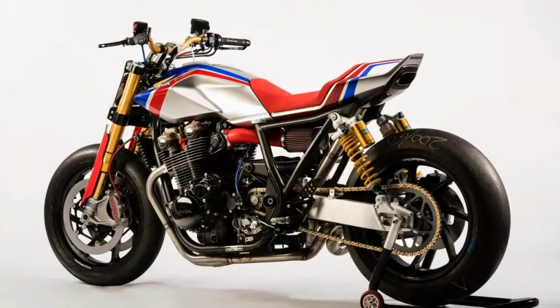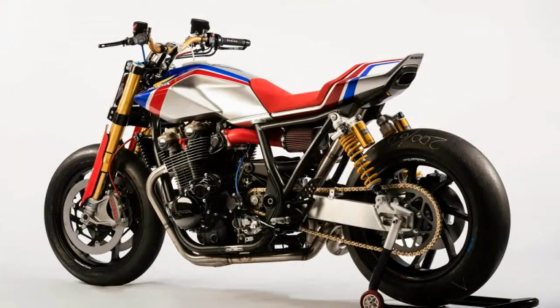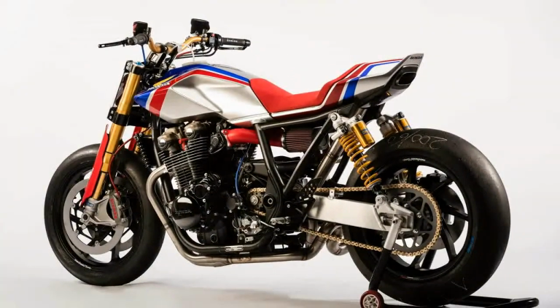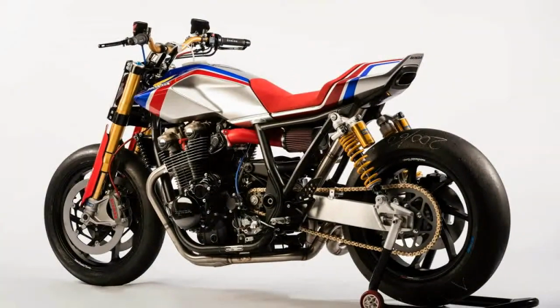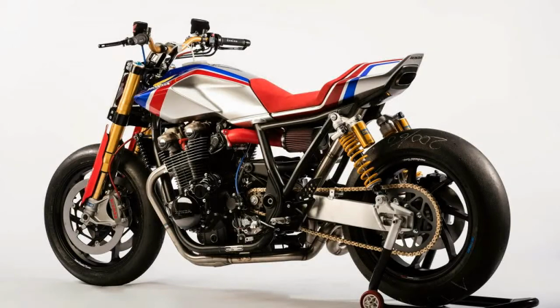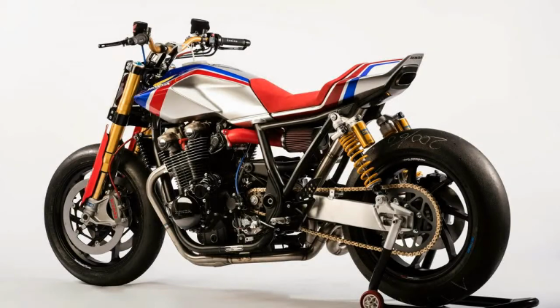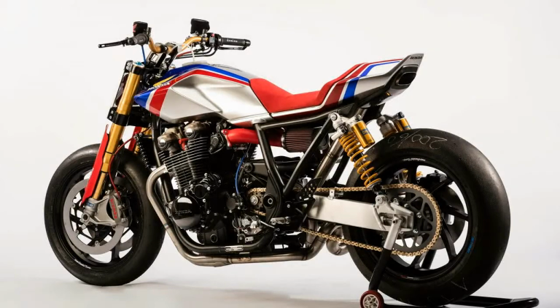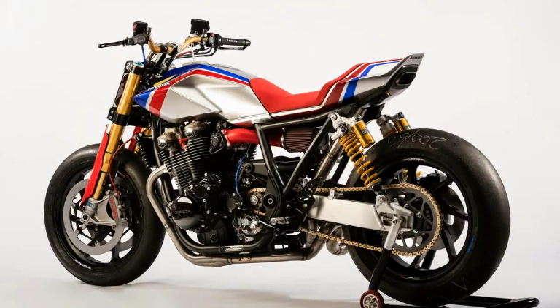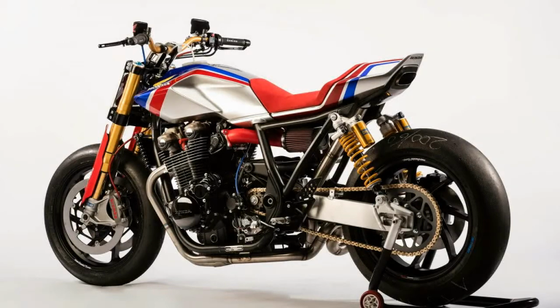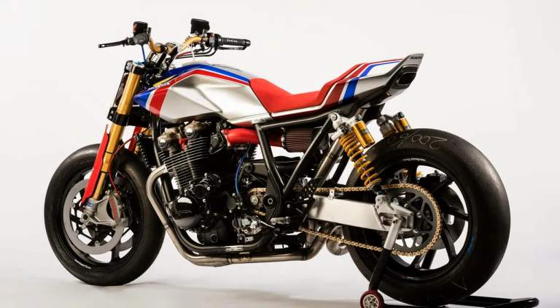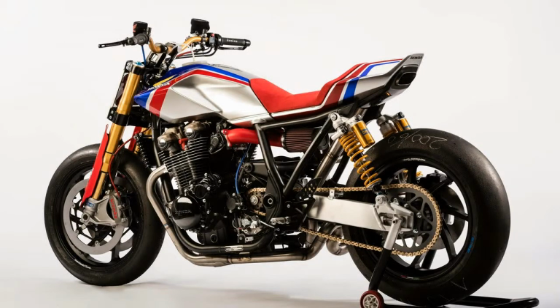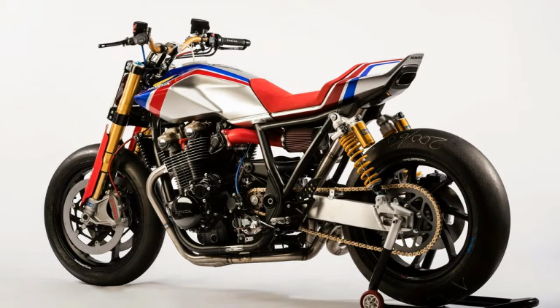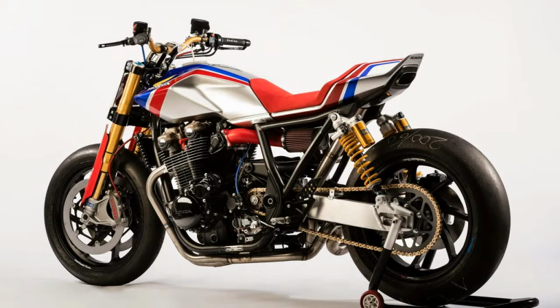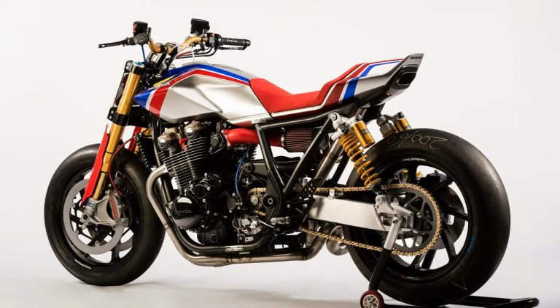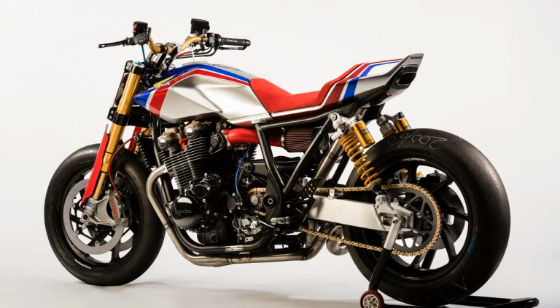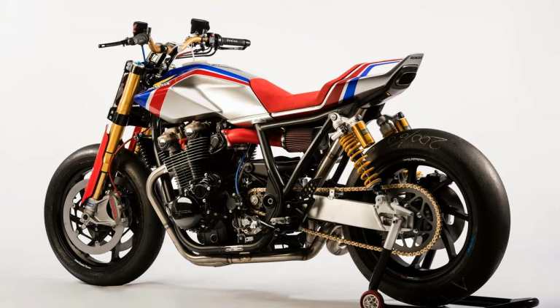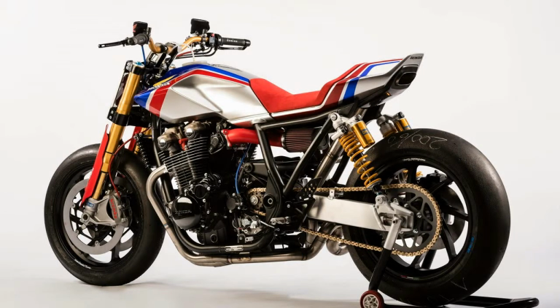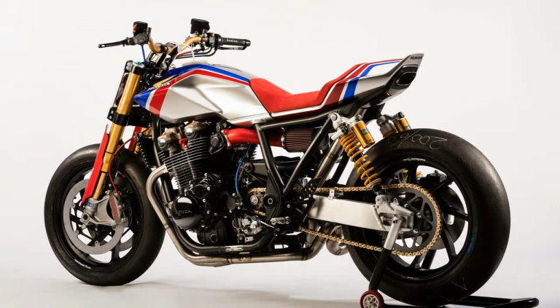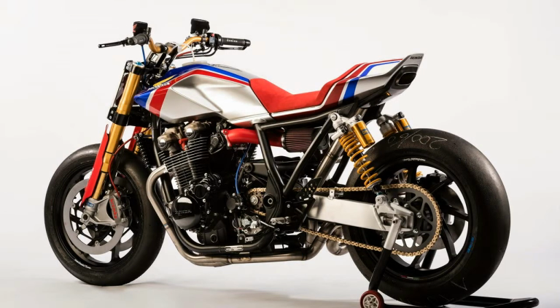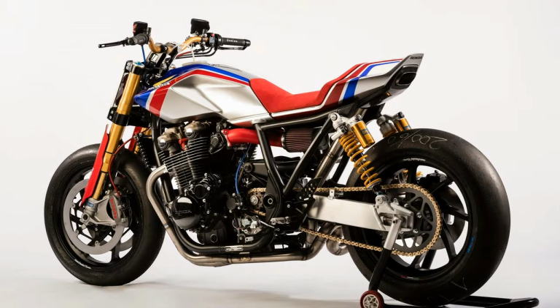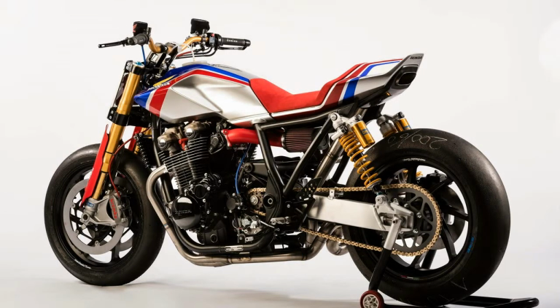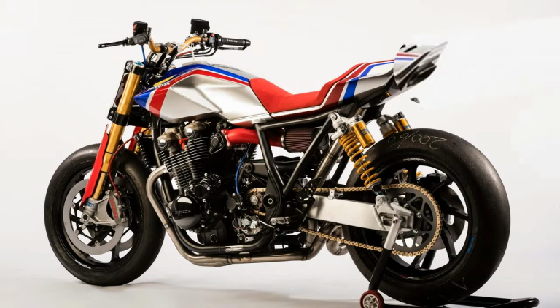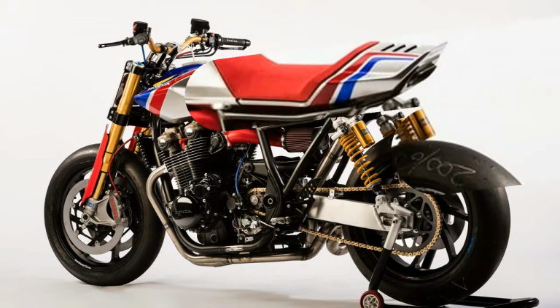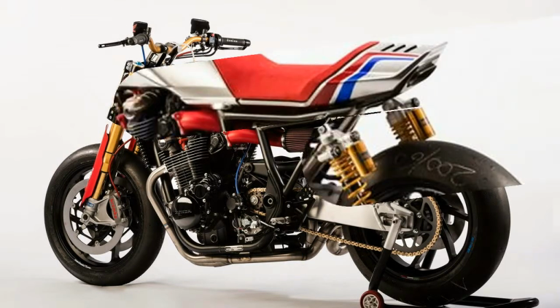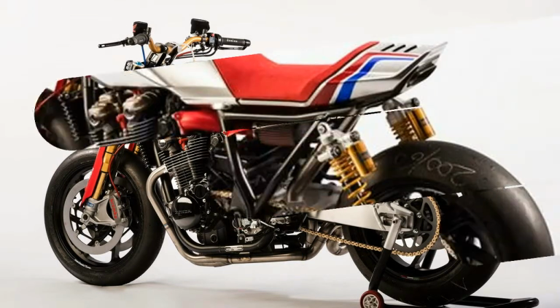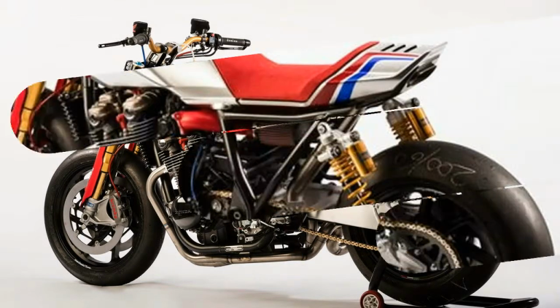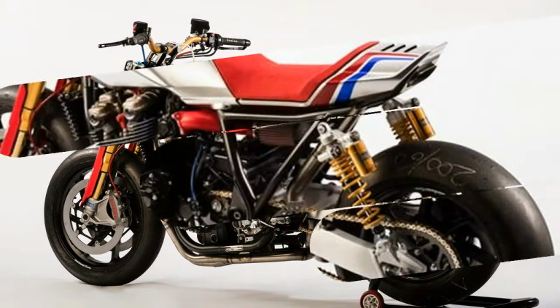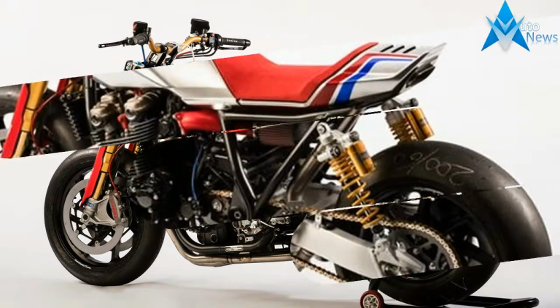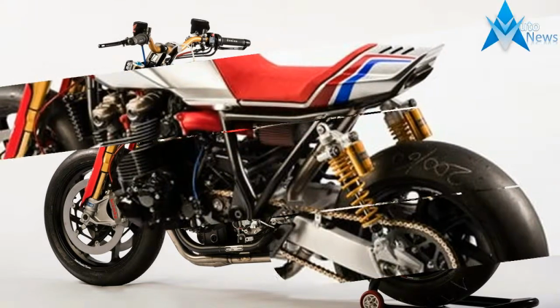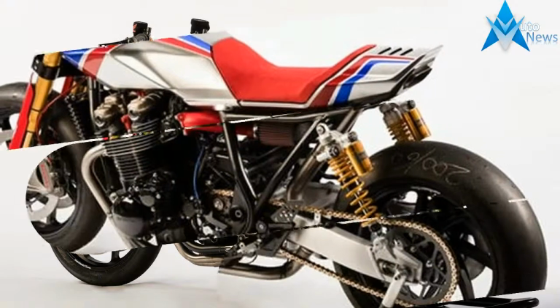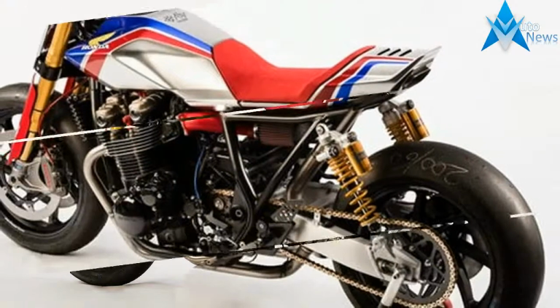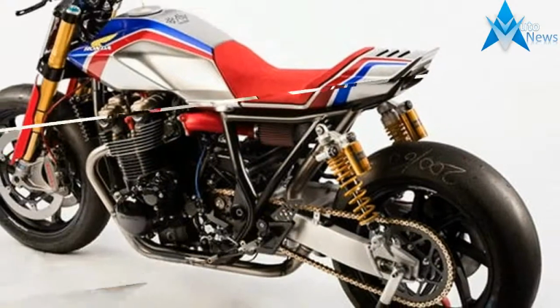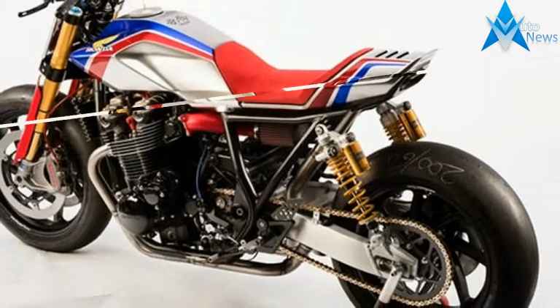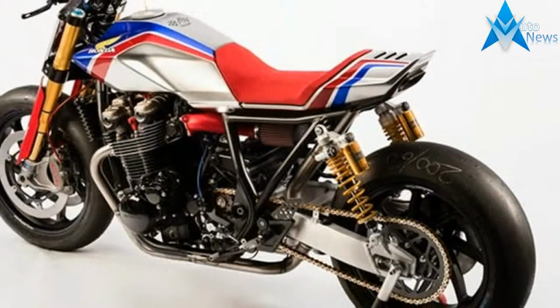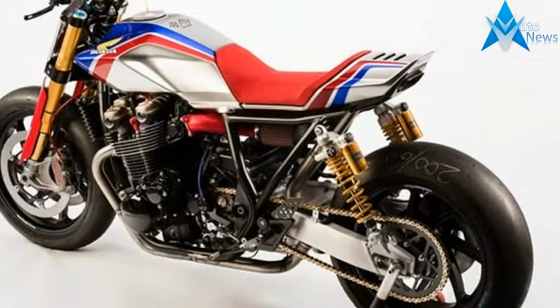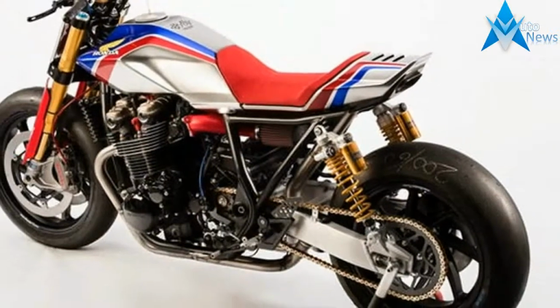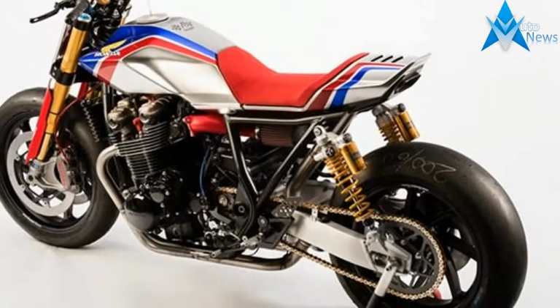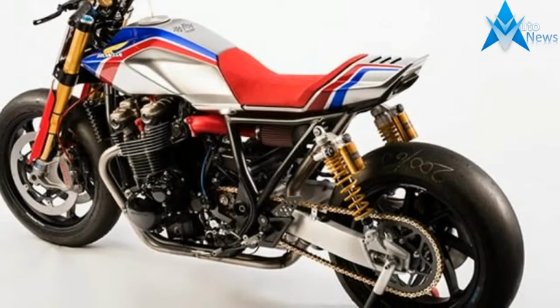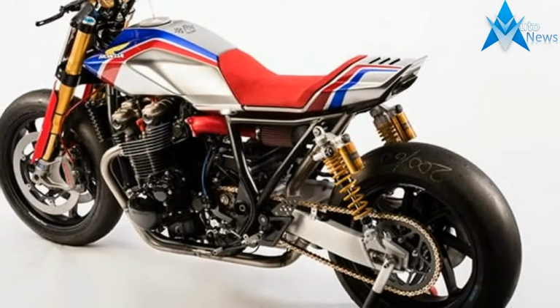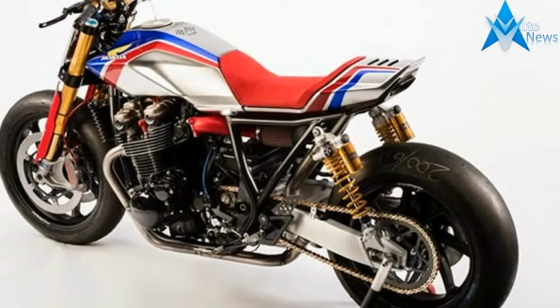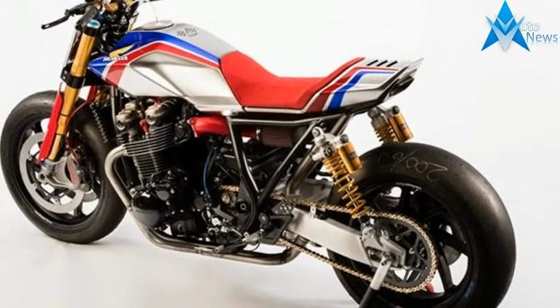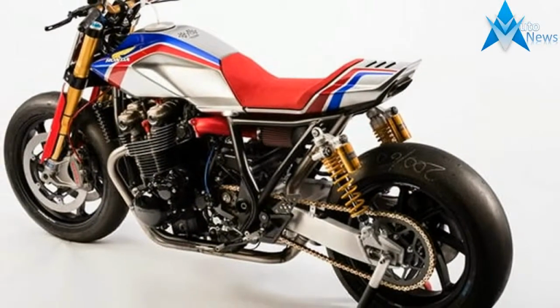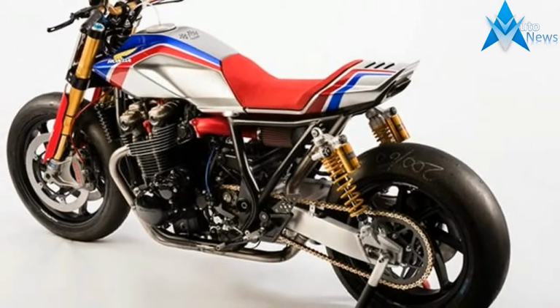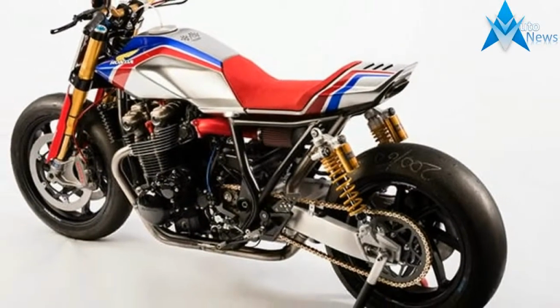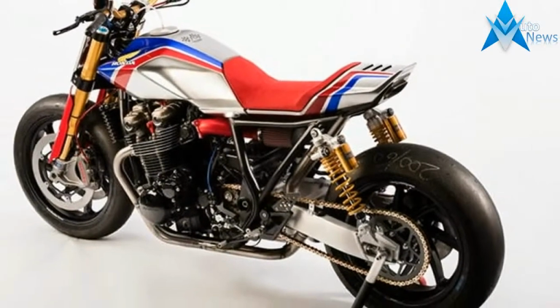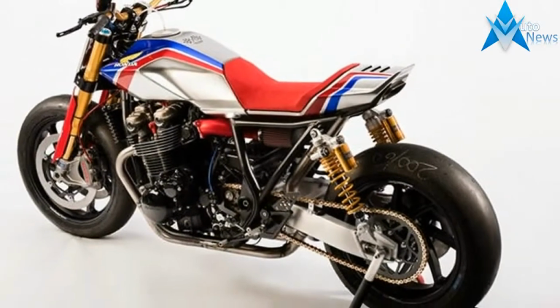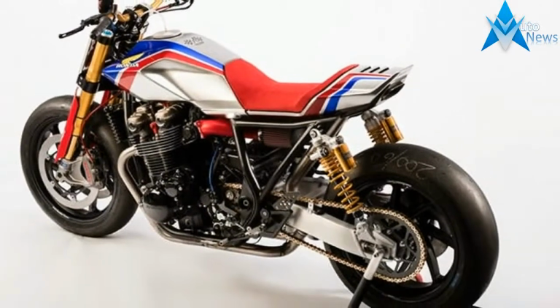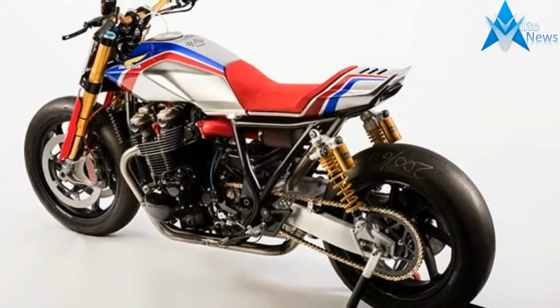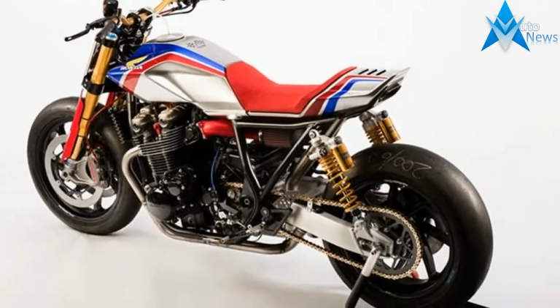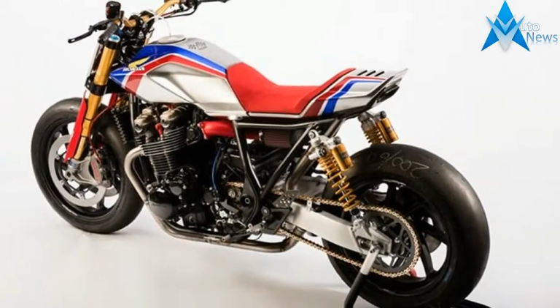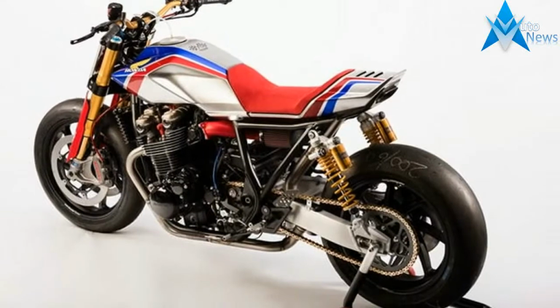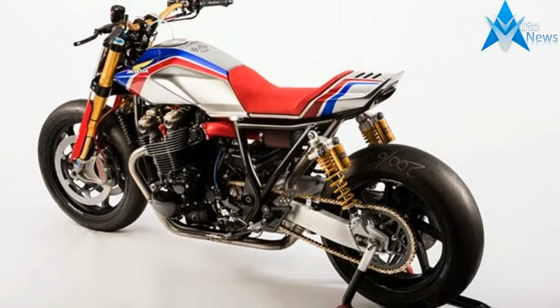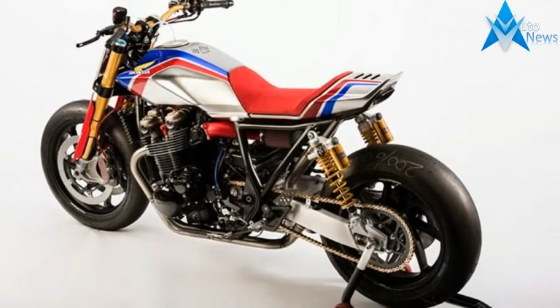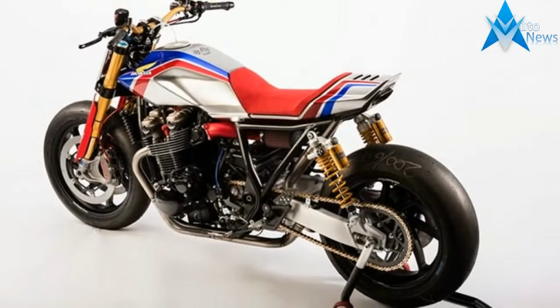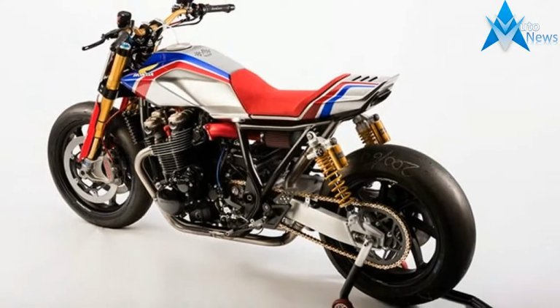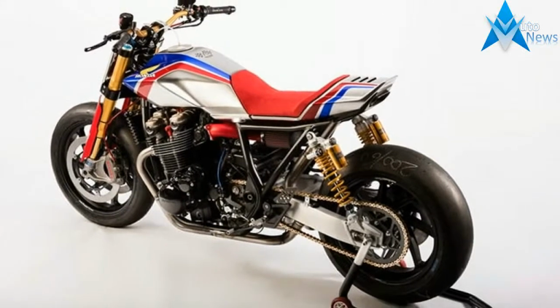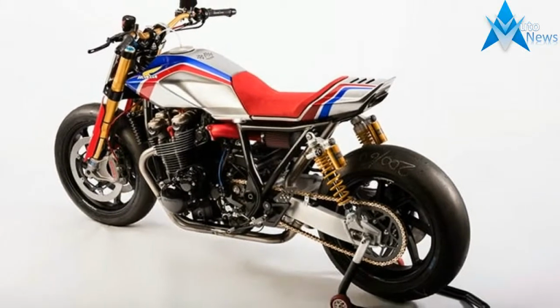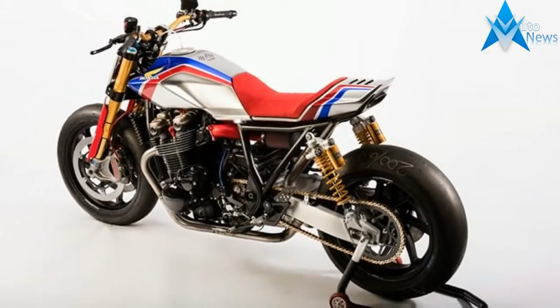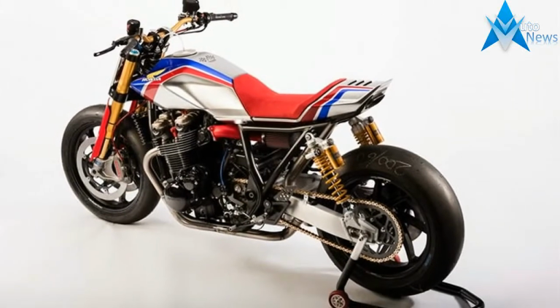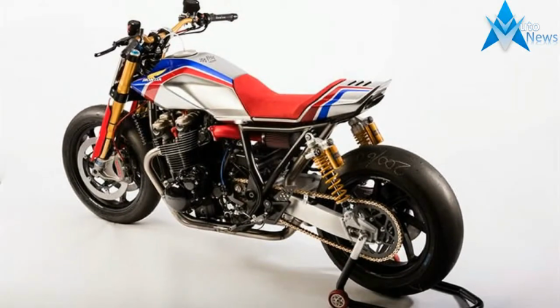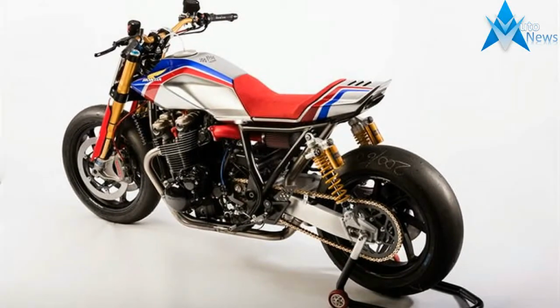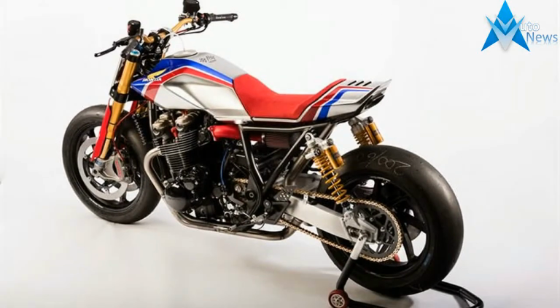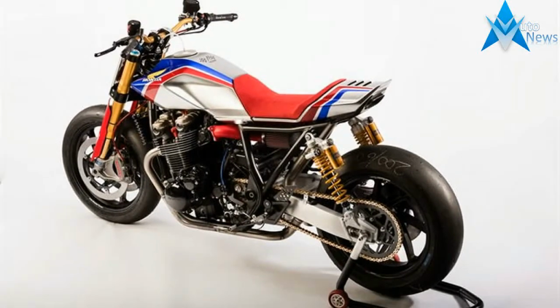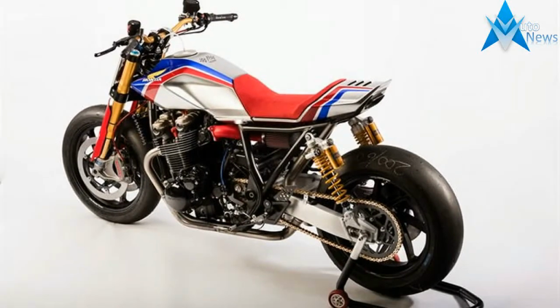Yes, those are Pirelli Diablo Superbike tires on the forged aluminum Marchesini Racing M7R wheels.